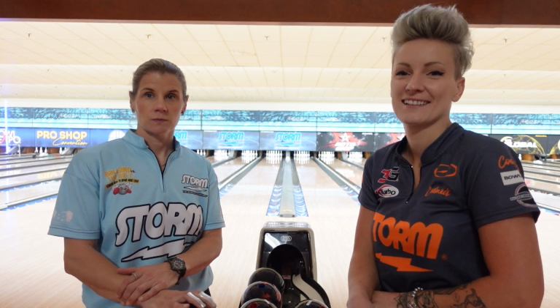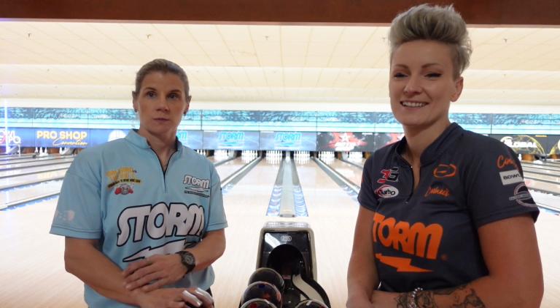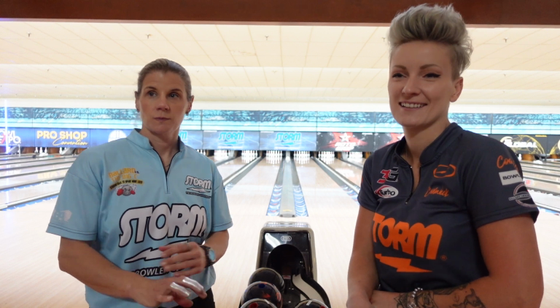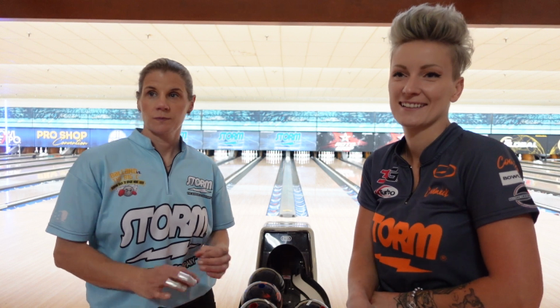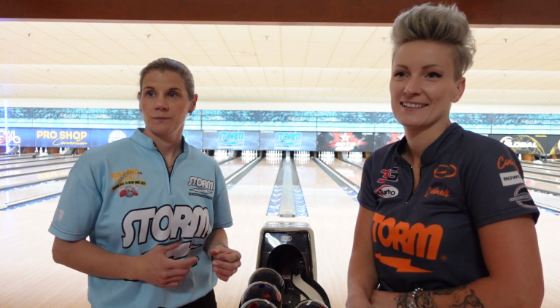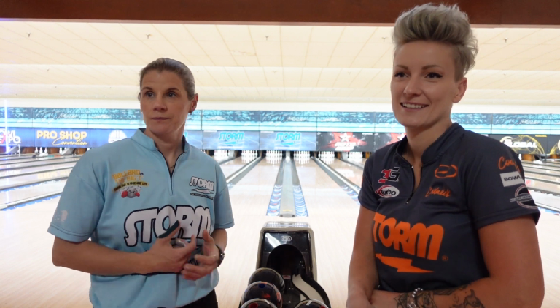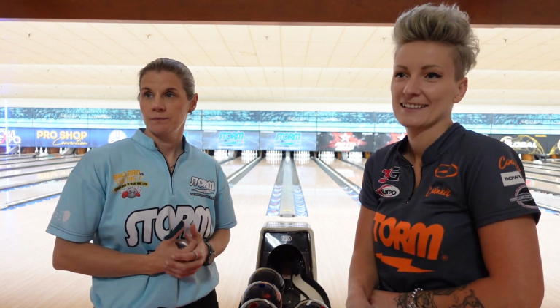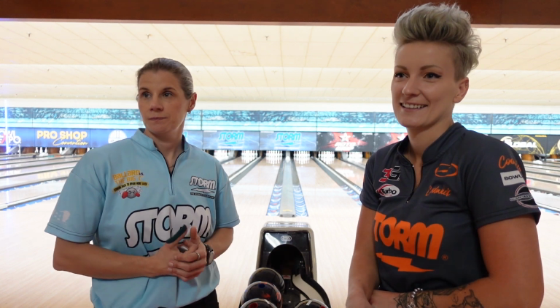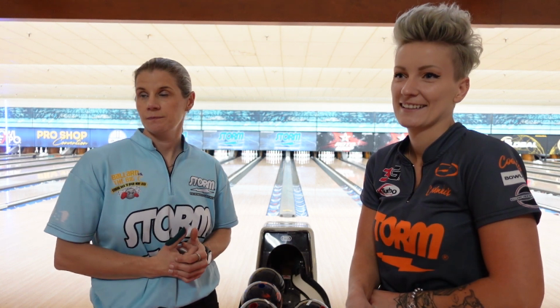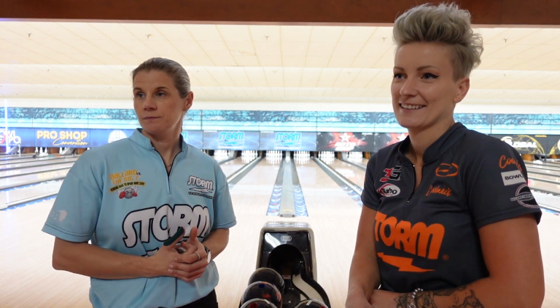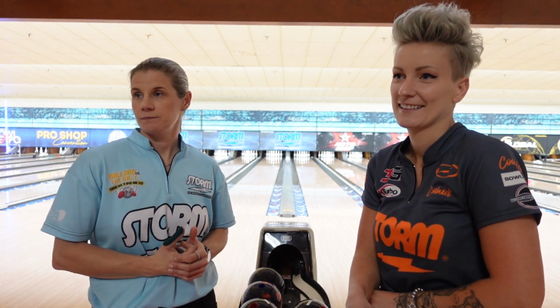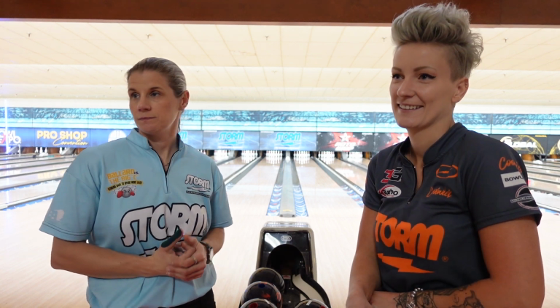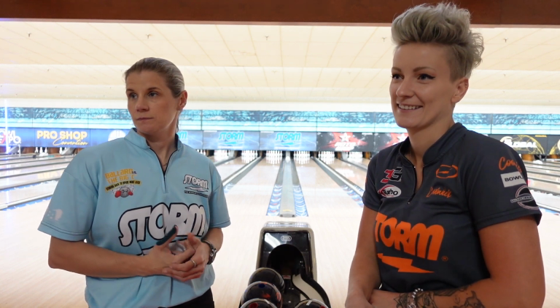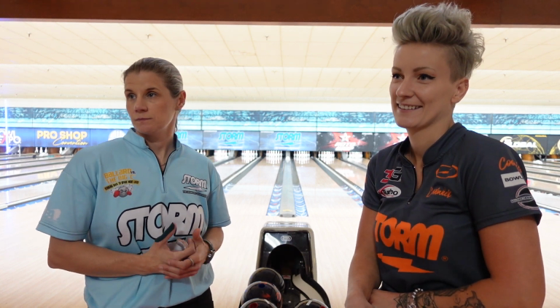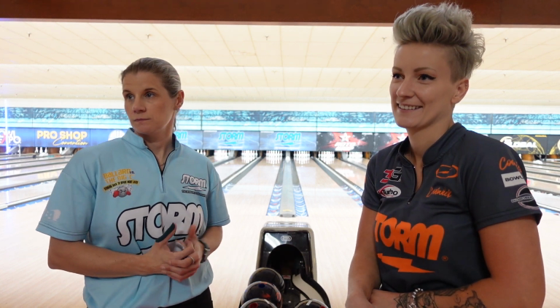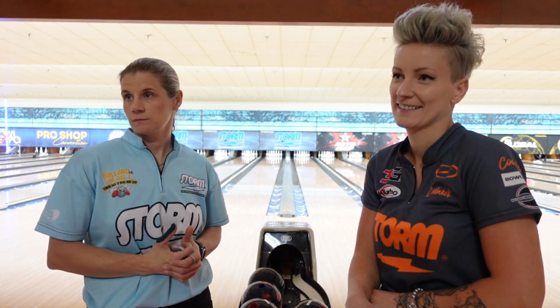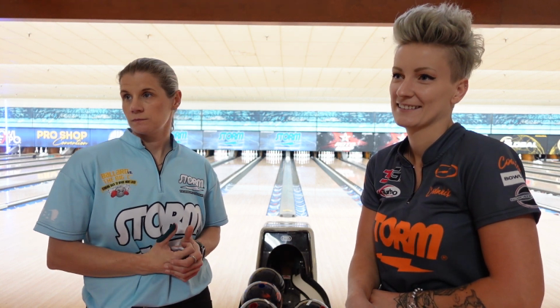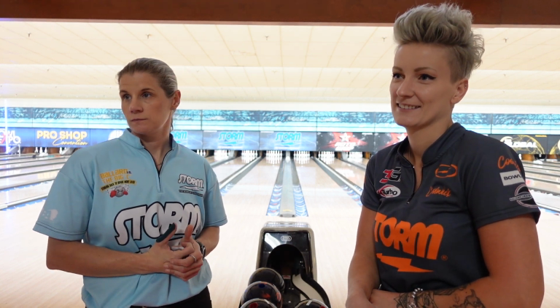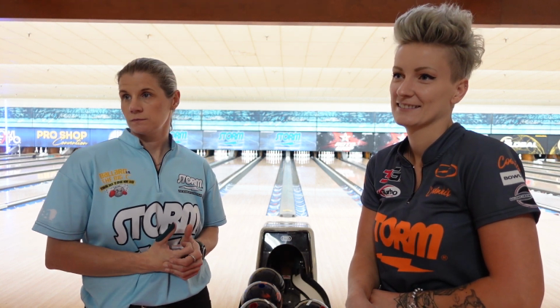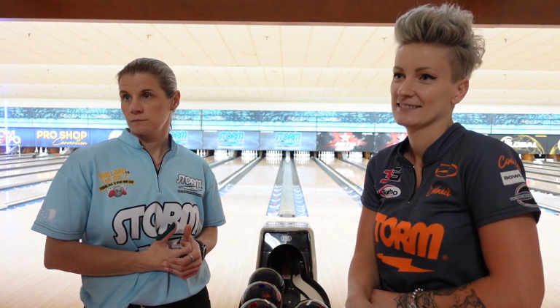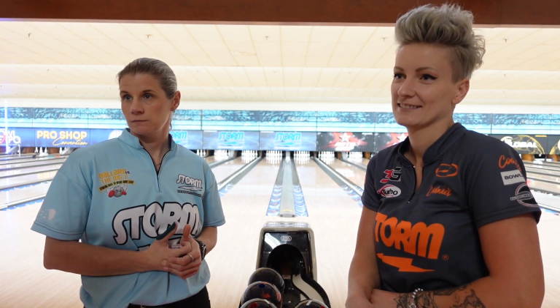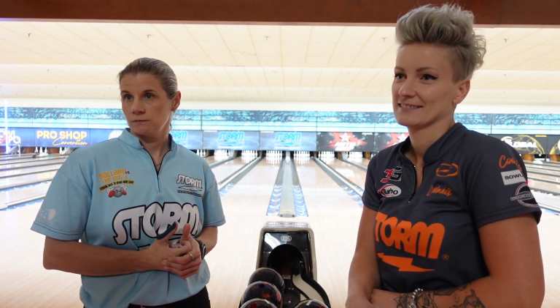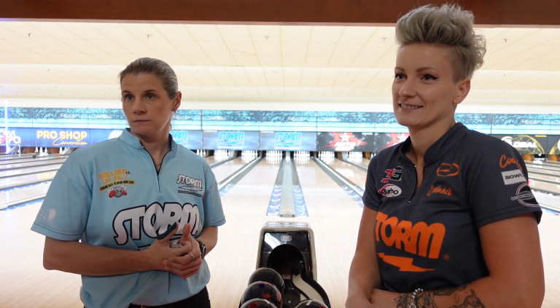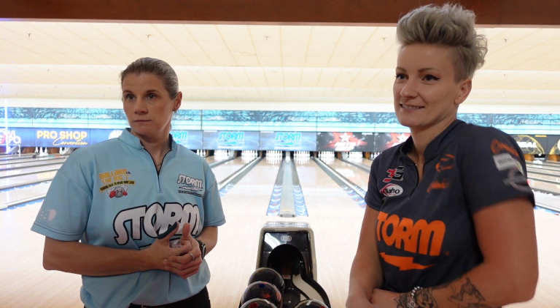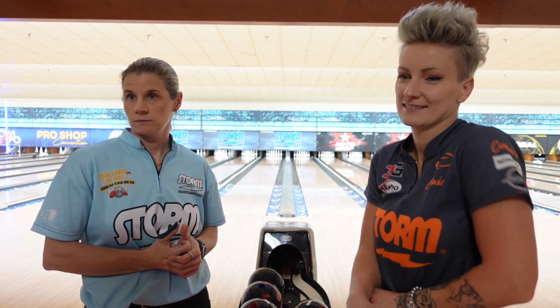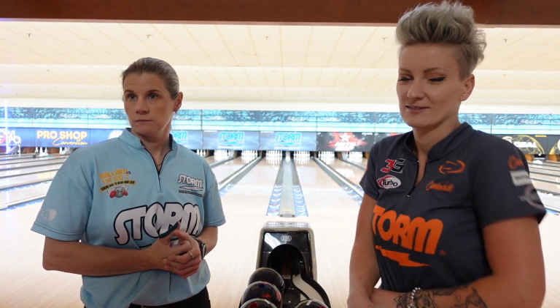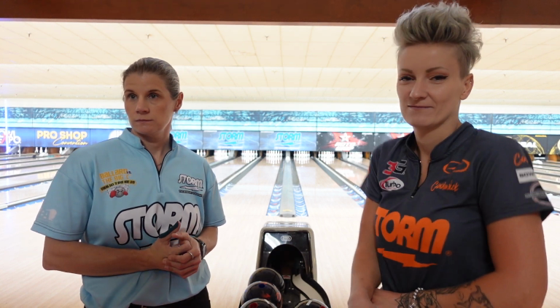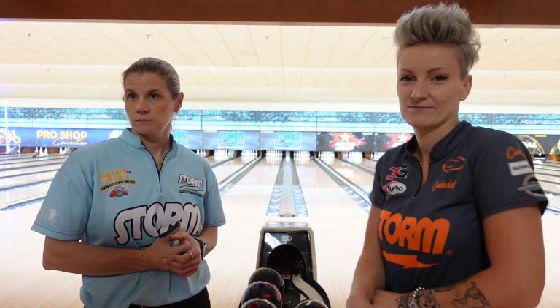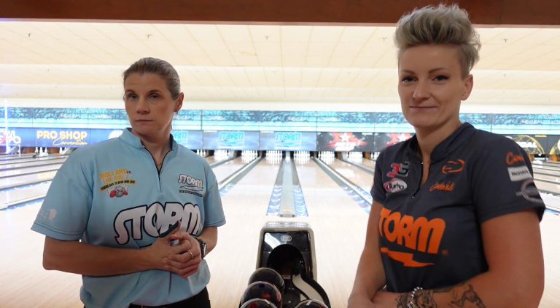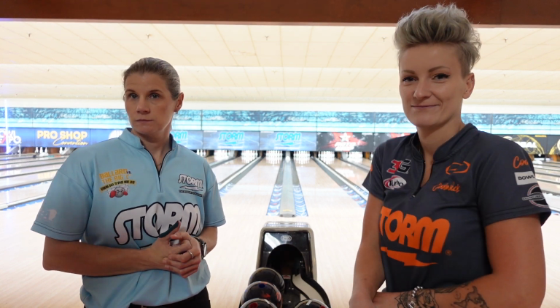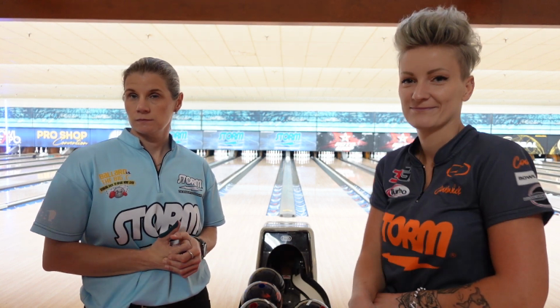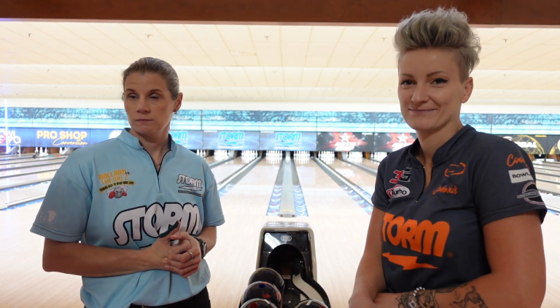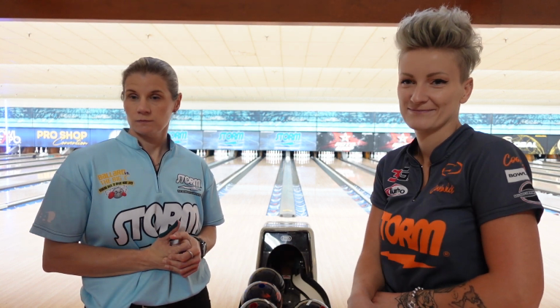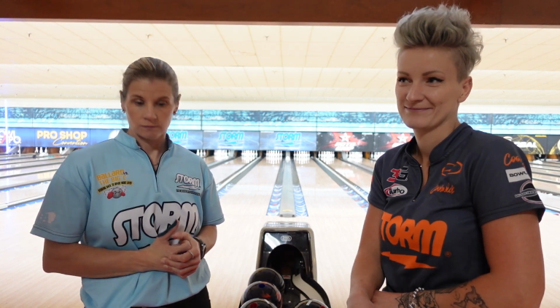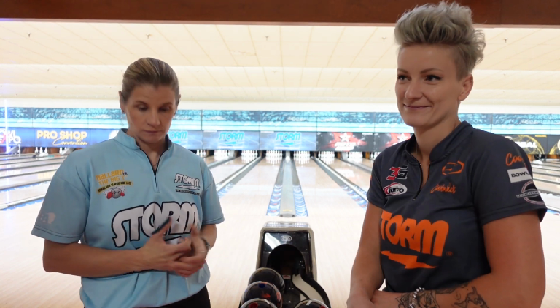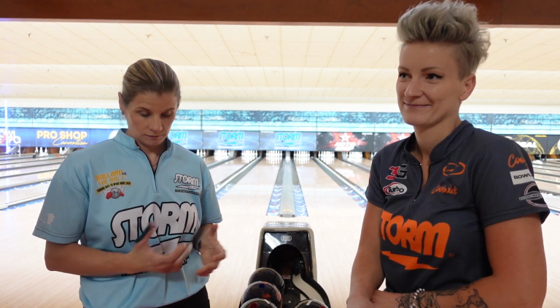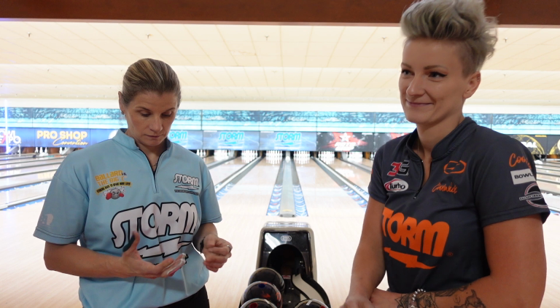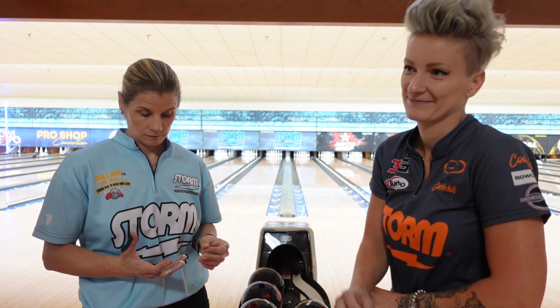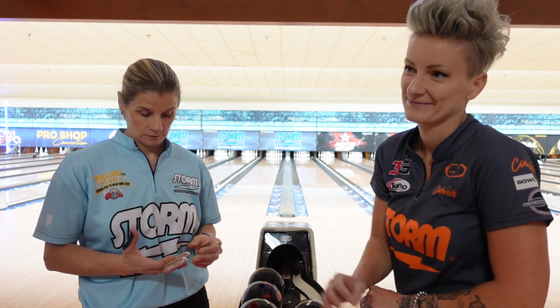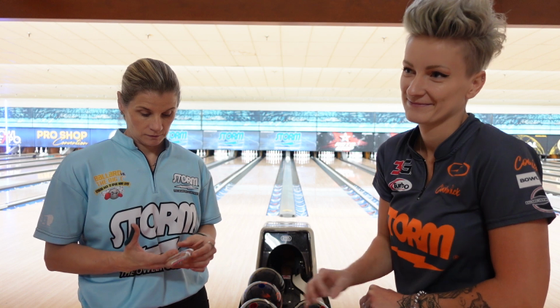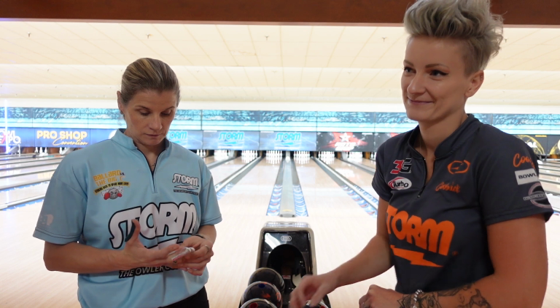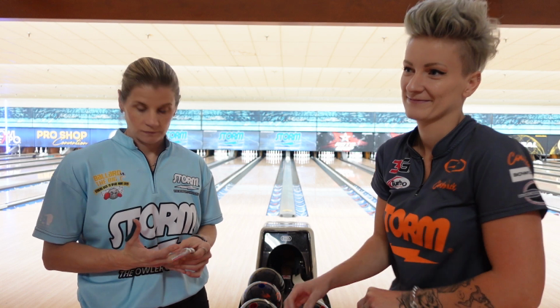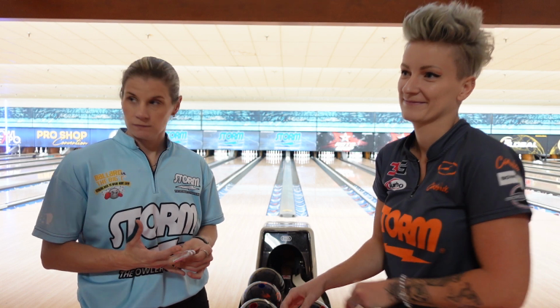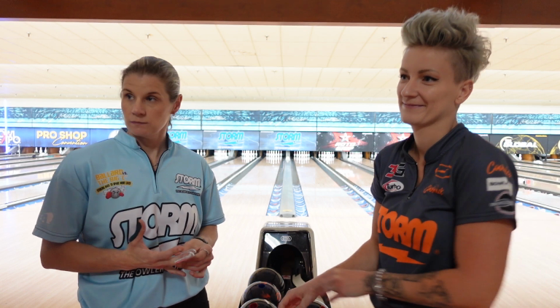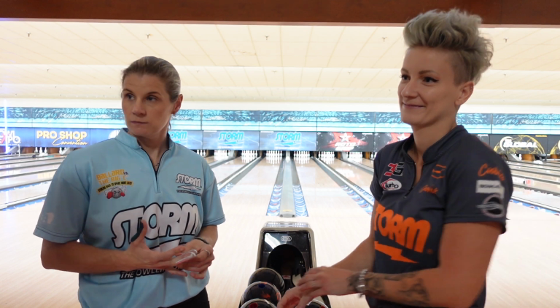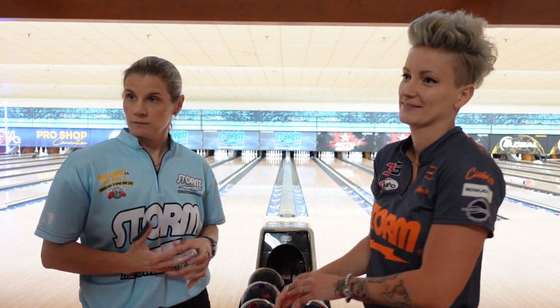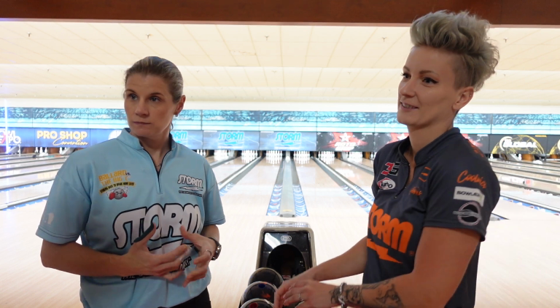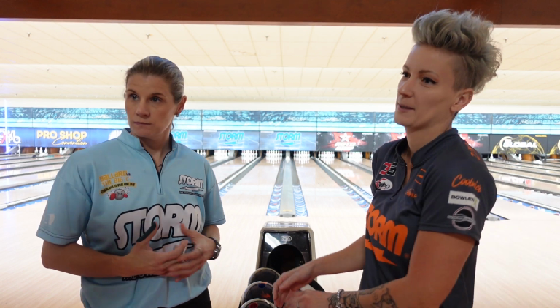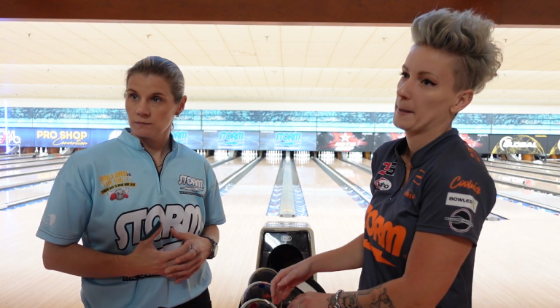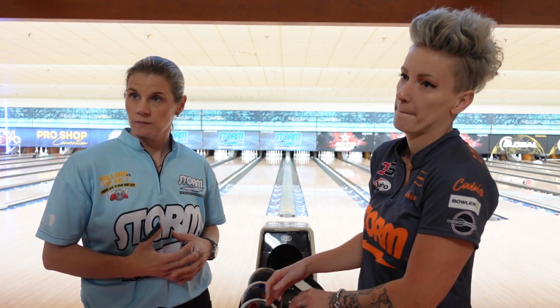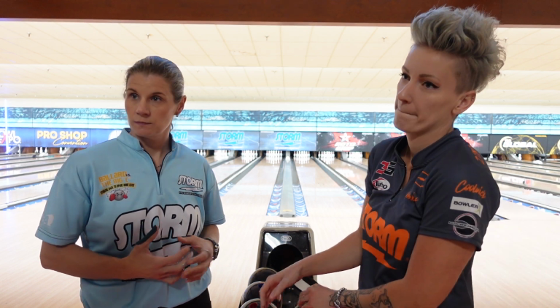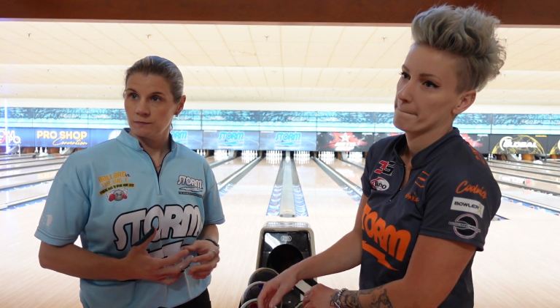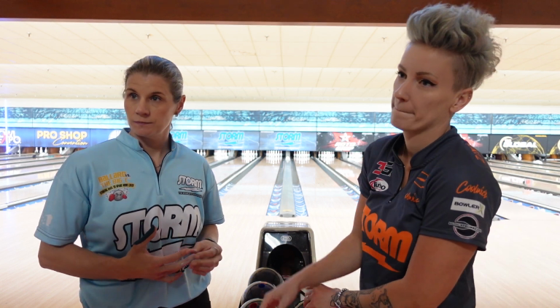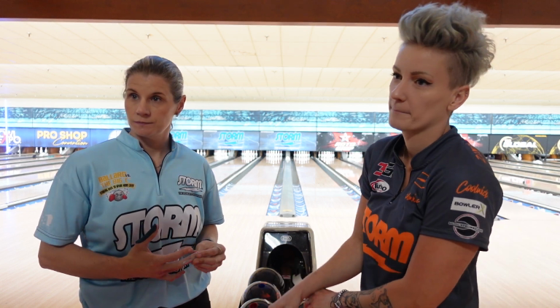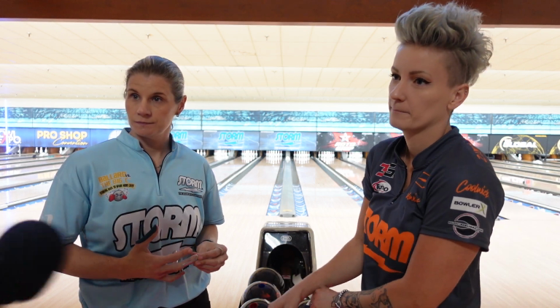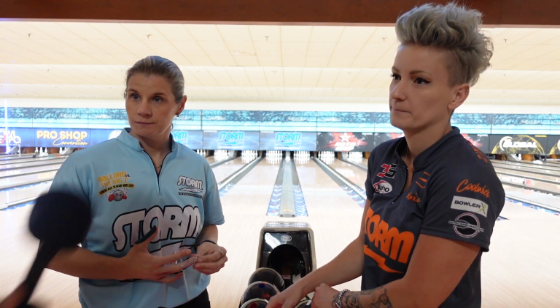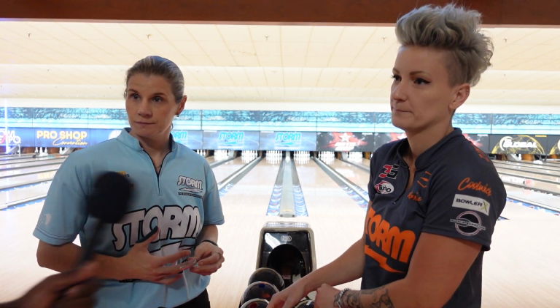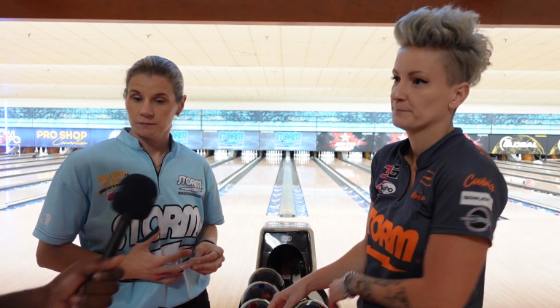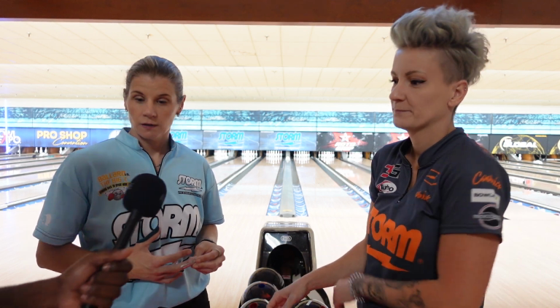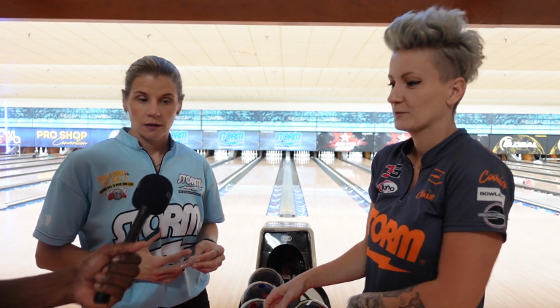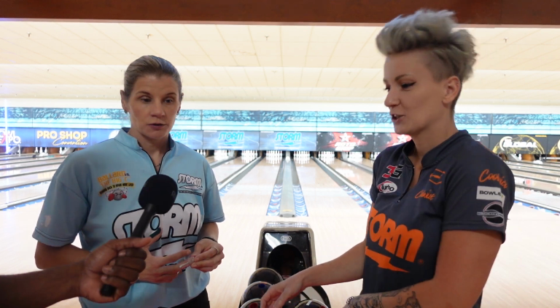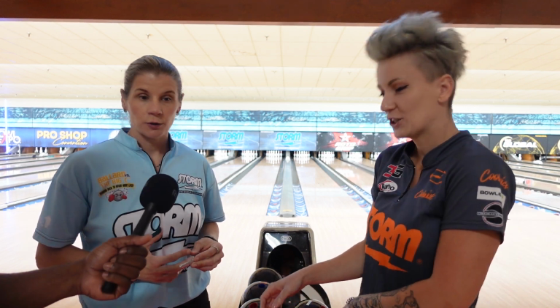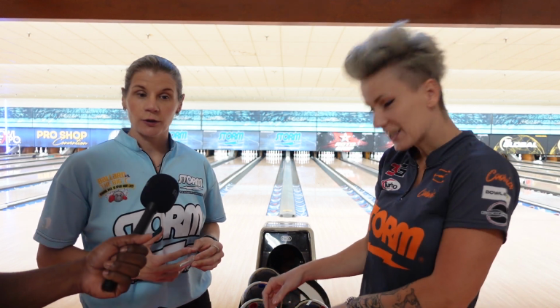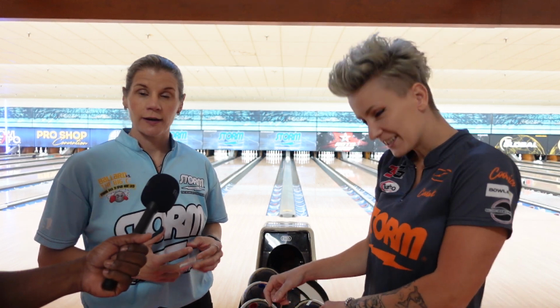So check this out, we got two special ladies here, two of the PWBA's finest bowlers. Kelly, Diana, how are you guys doing? Doing great.